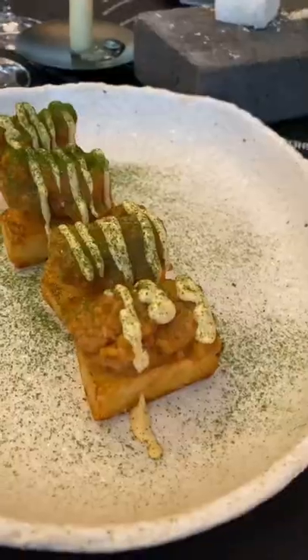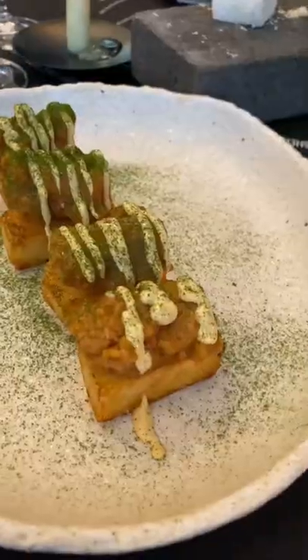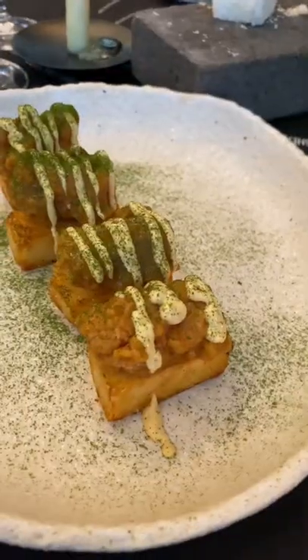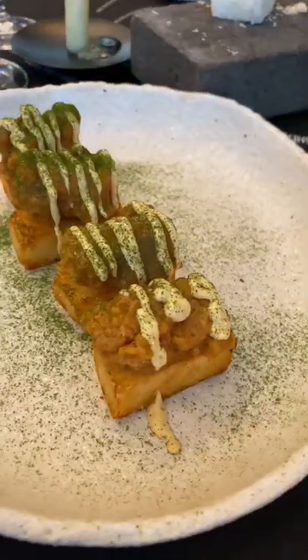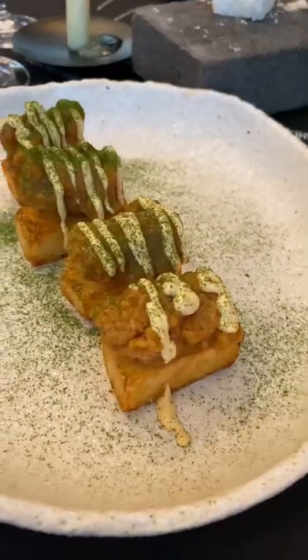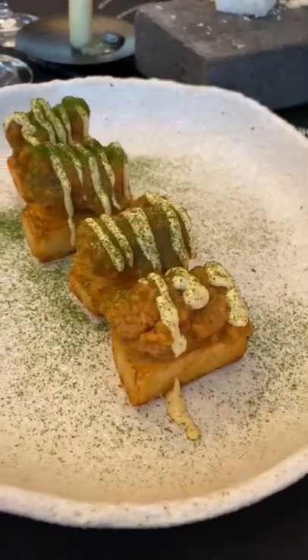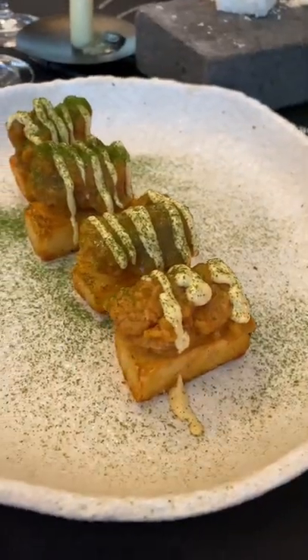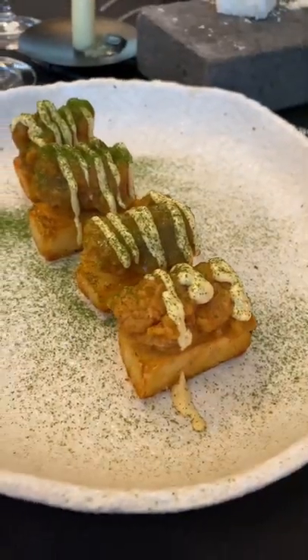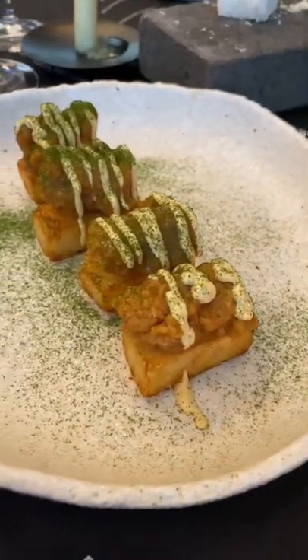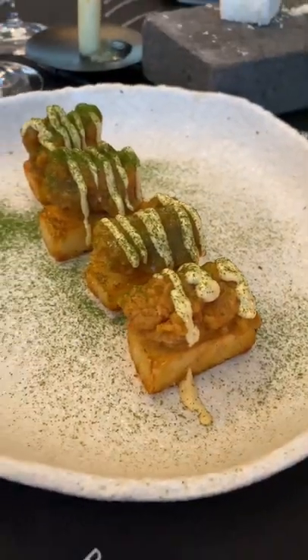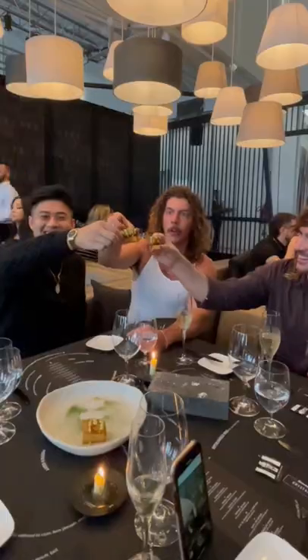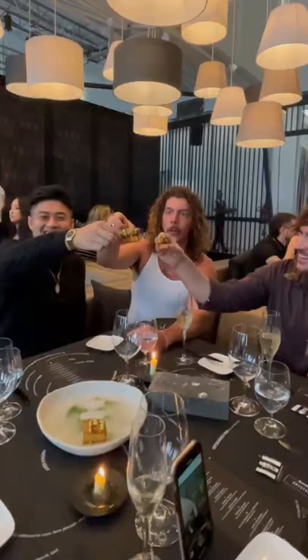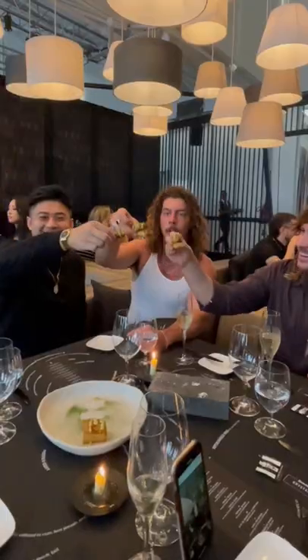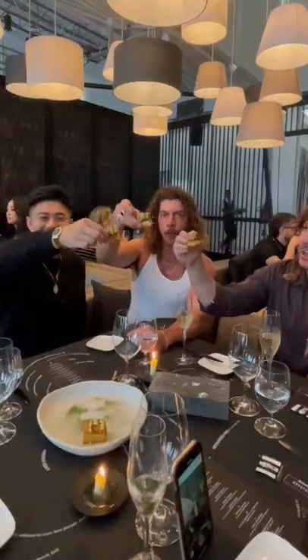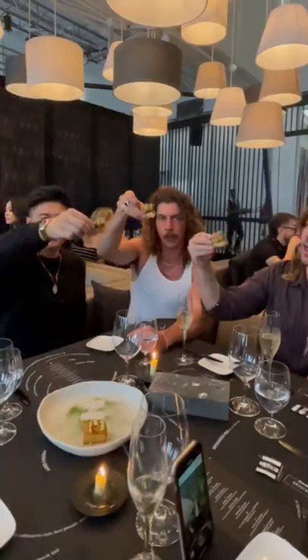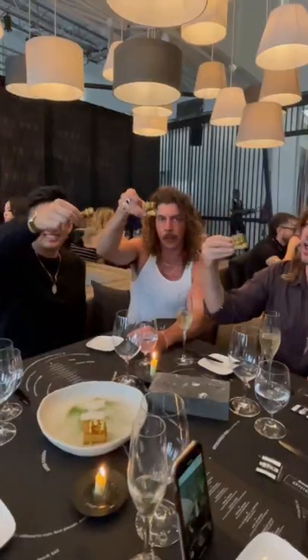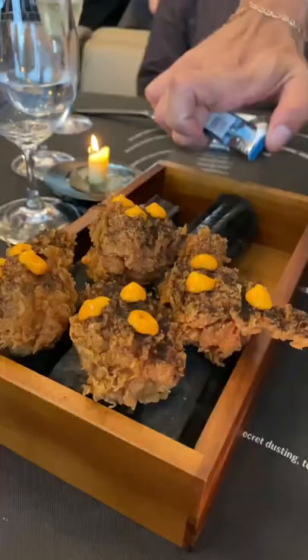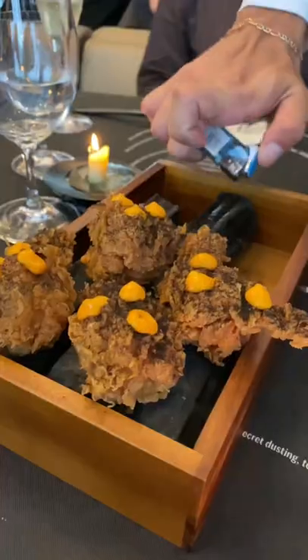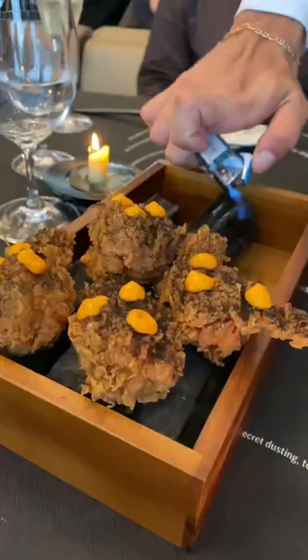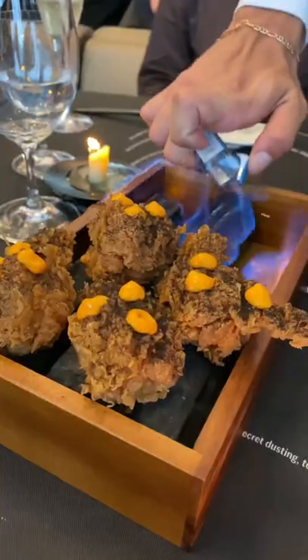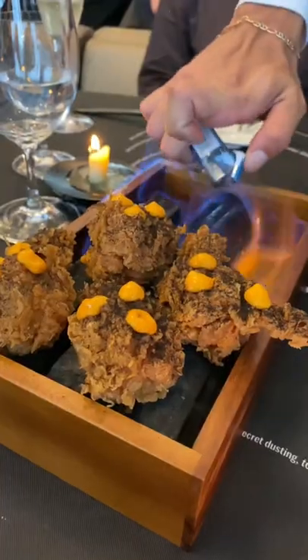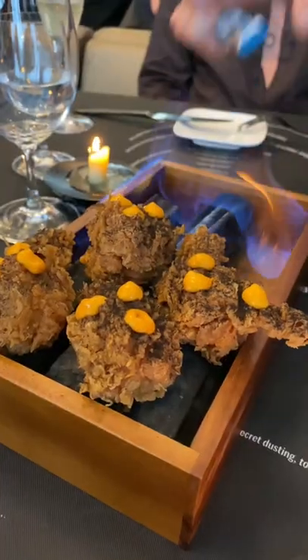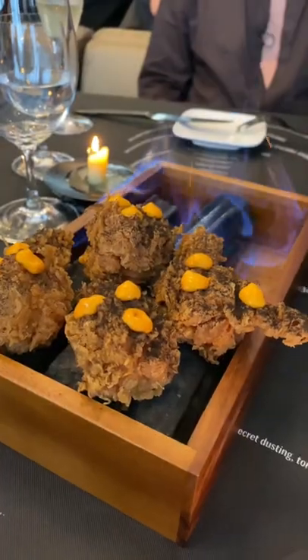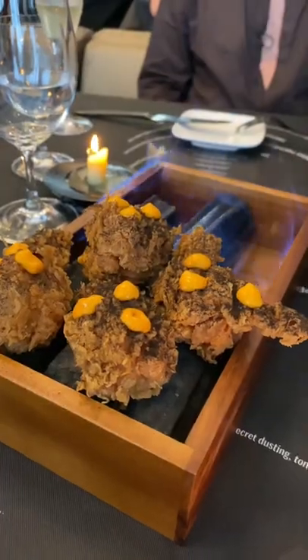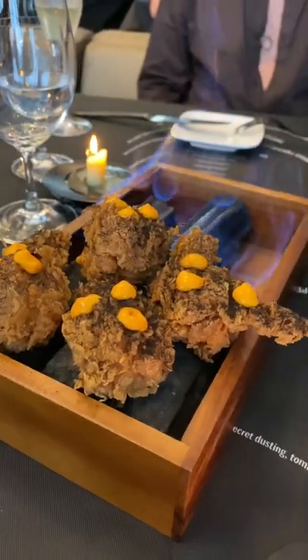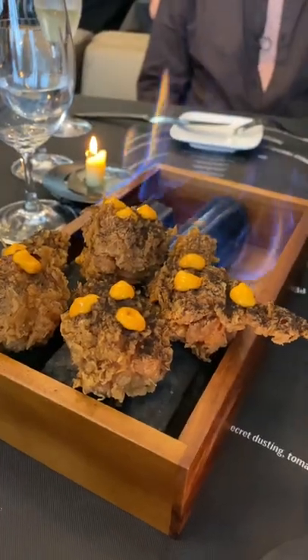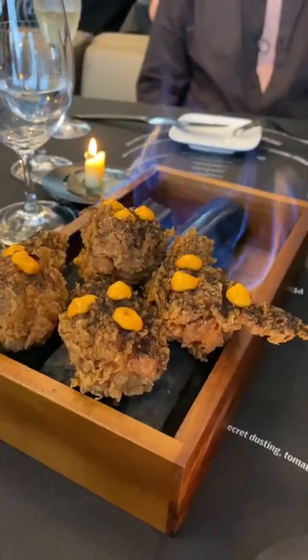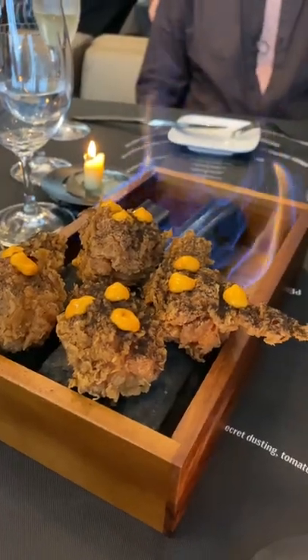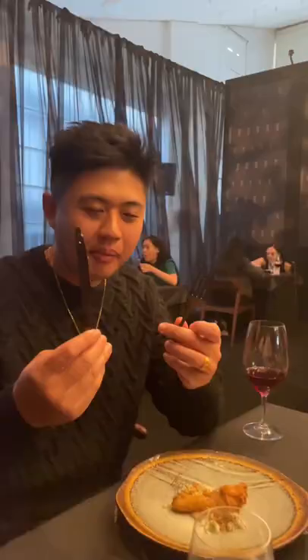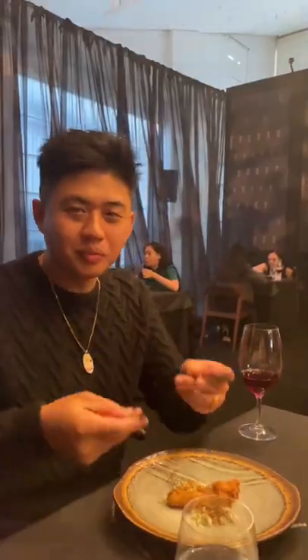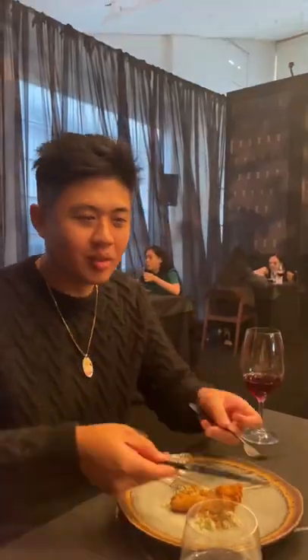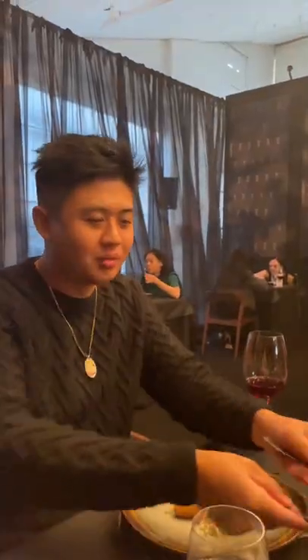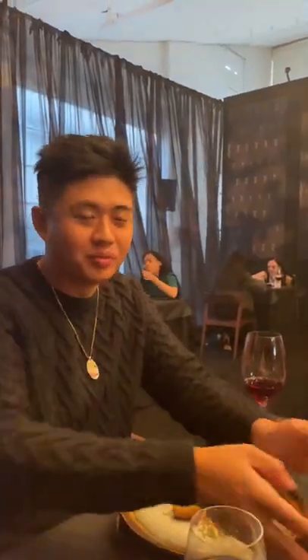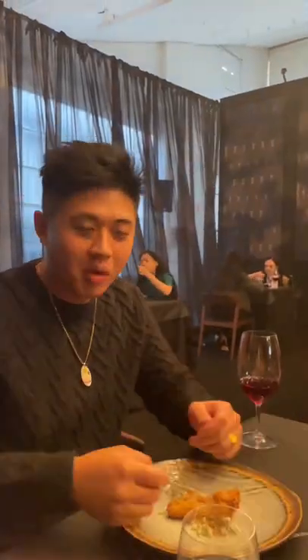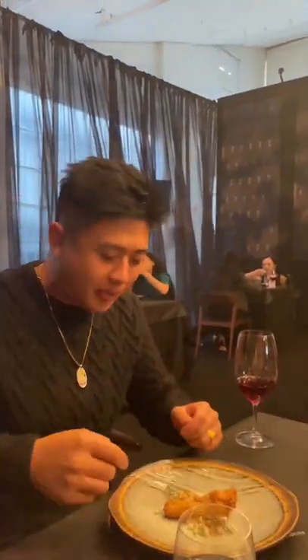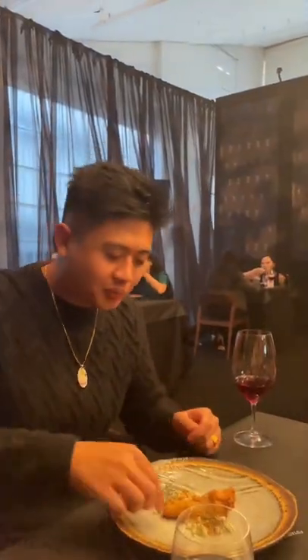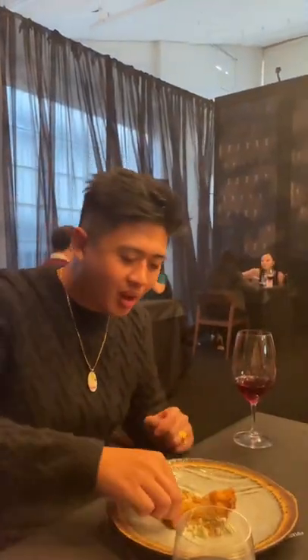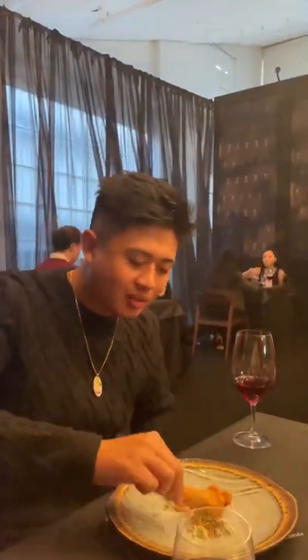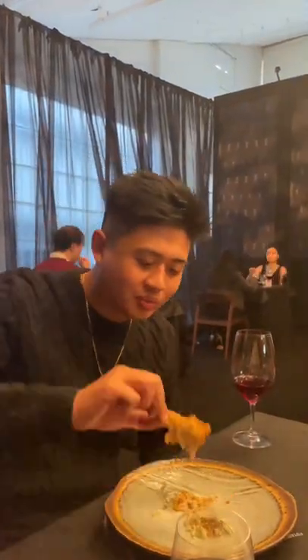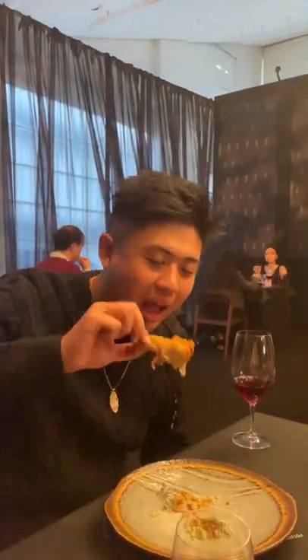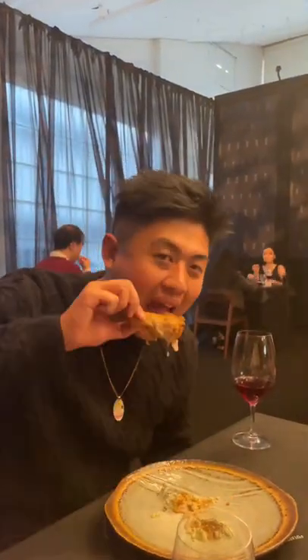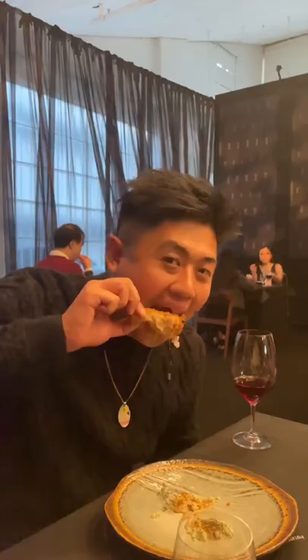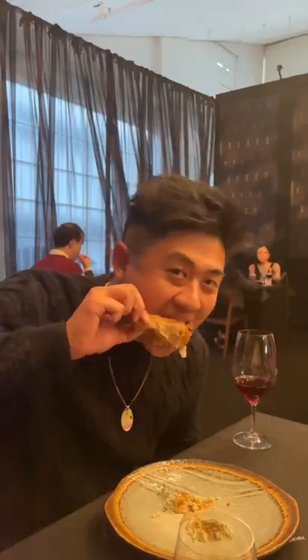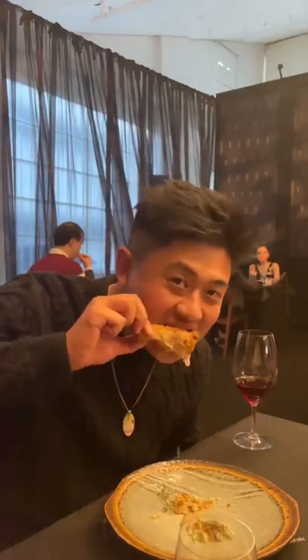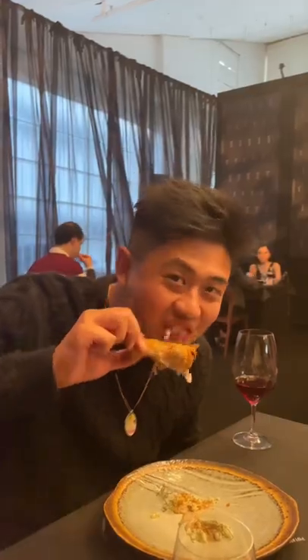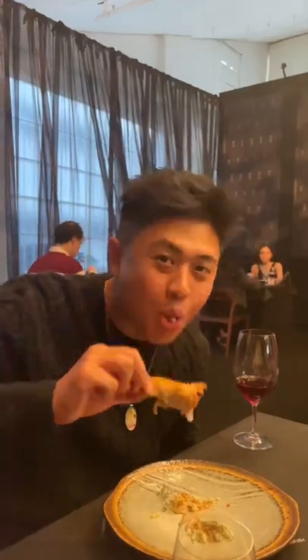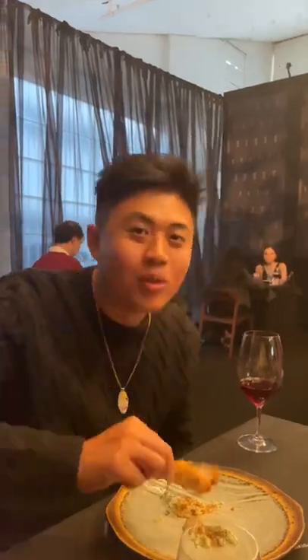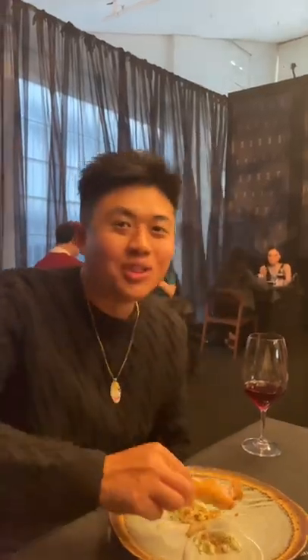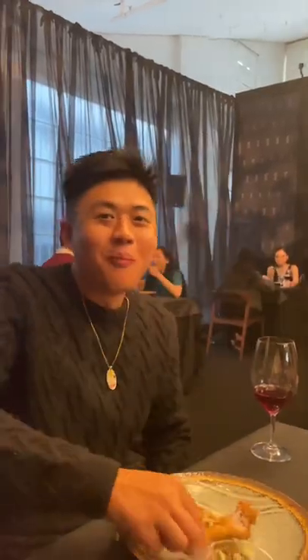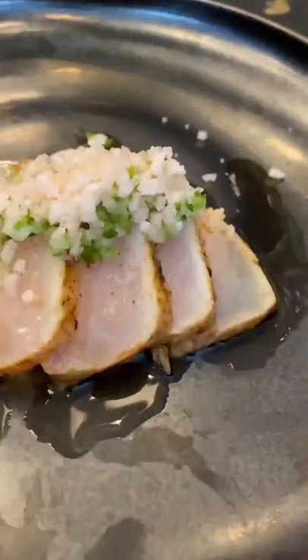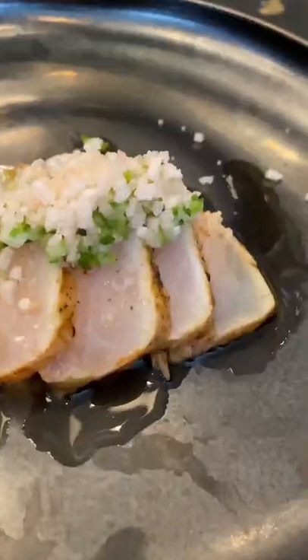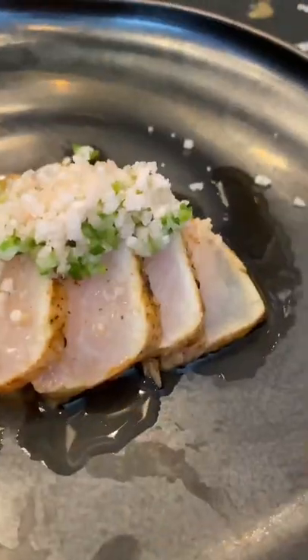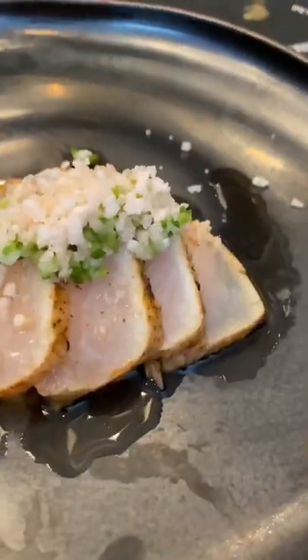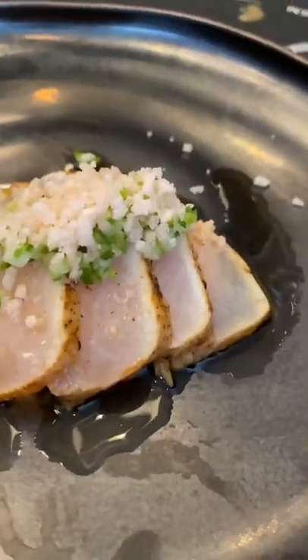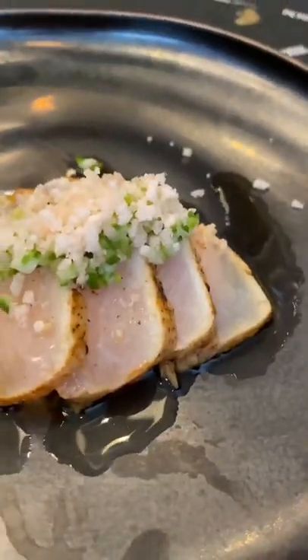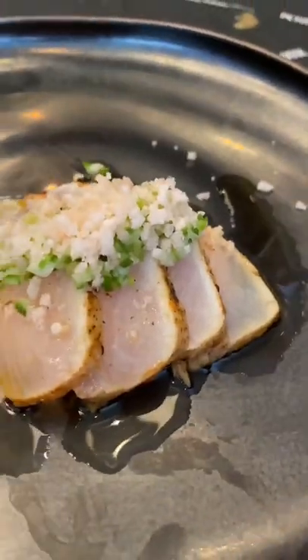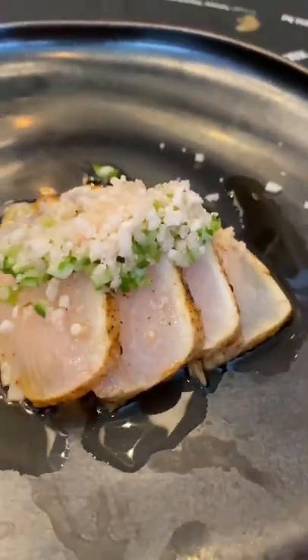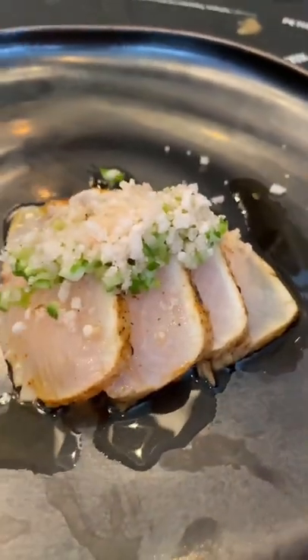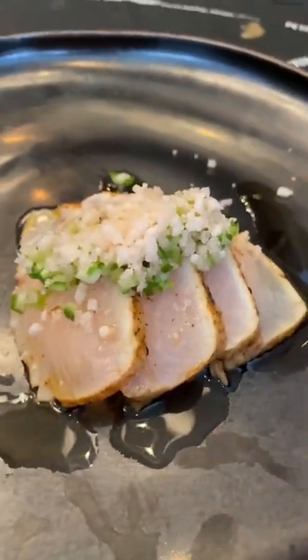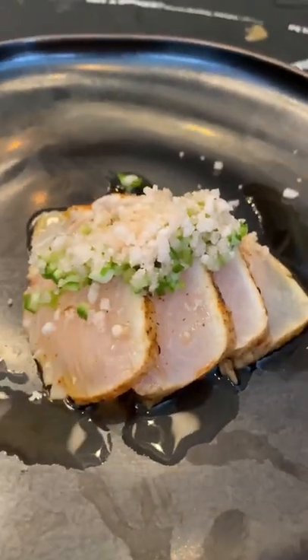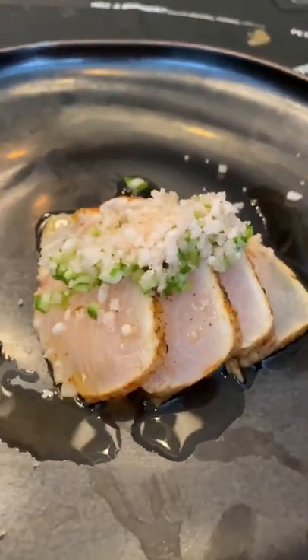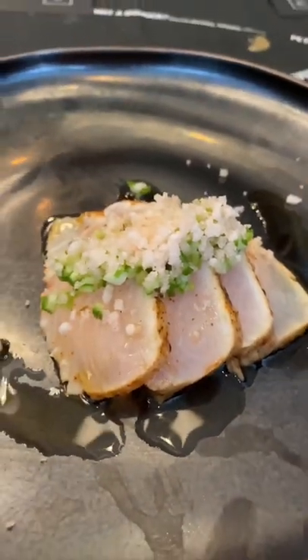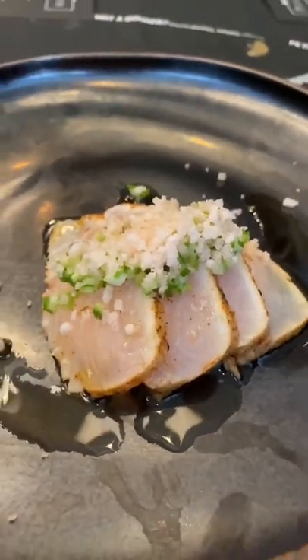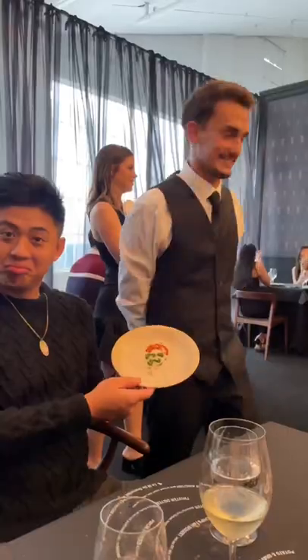Starting the meal off with a marshmallow that tastes like a burger and a katsu that tastes like a zinger box. This degustation showed me that fast food can be elevated and fine dining can be fun.